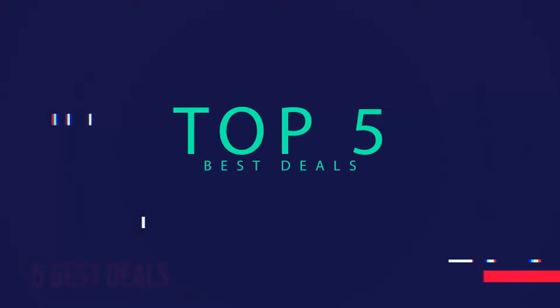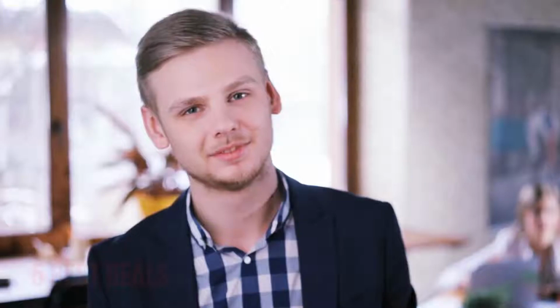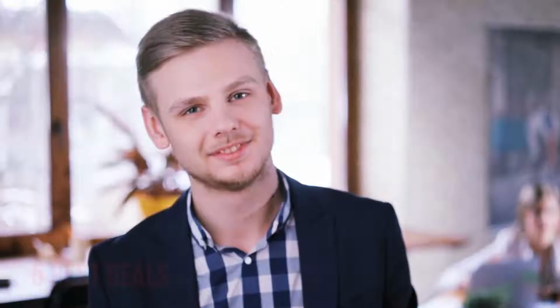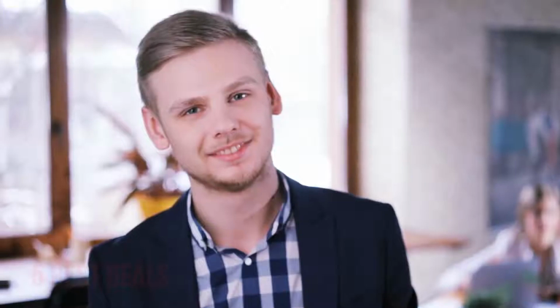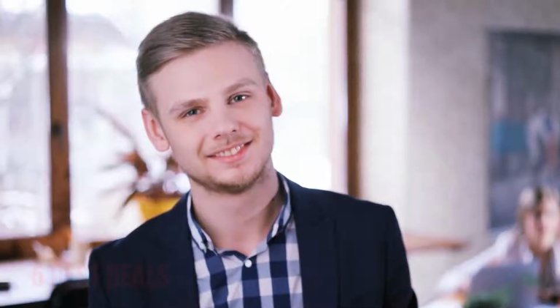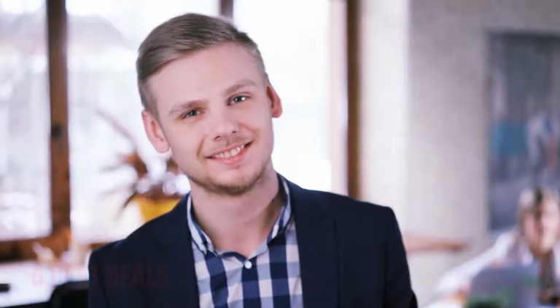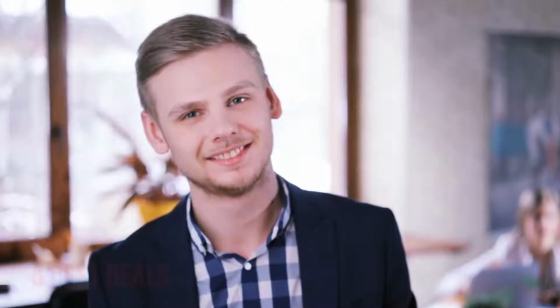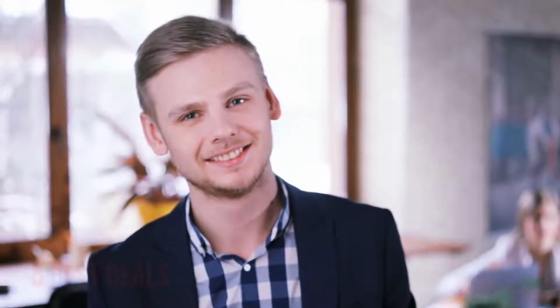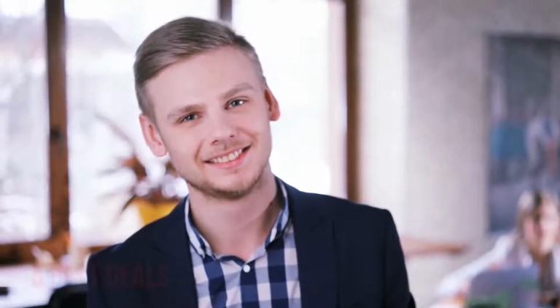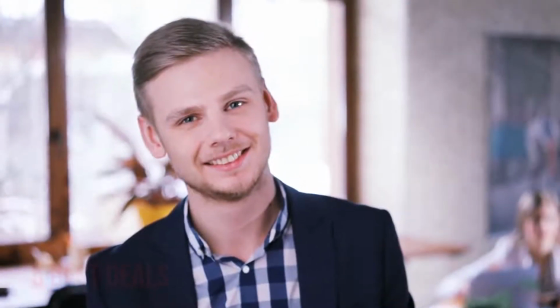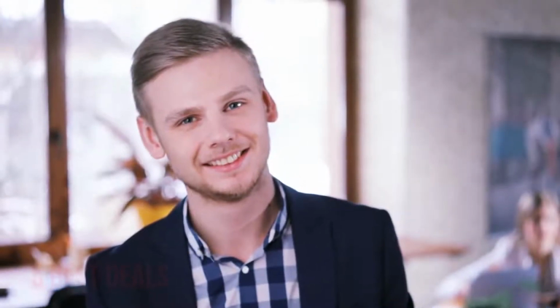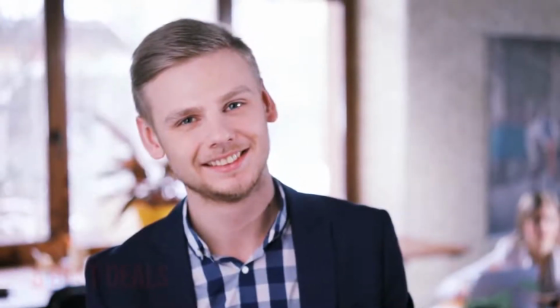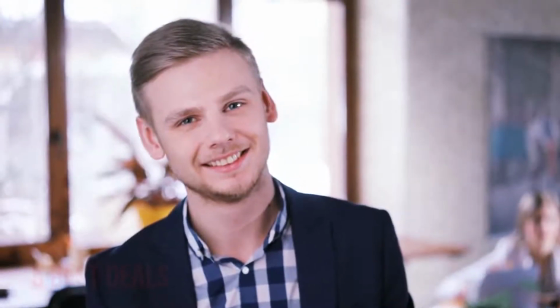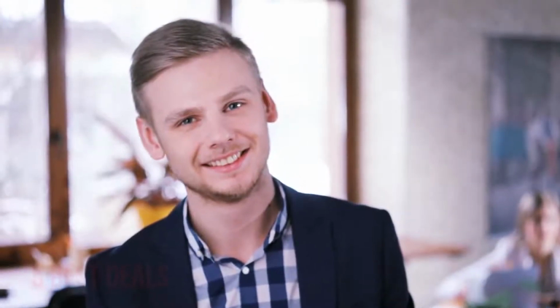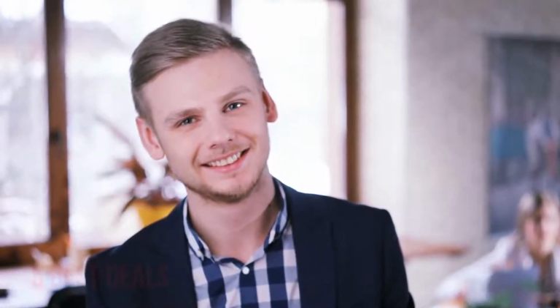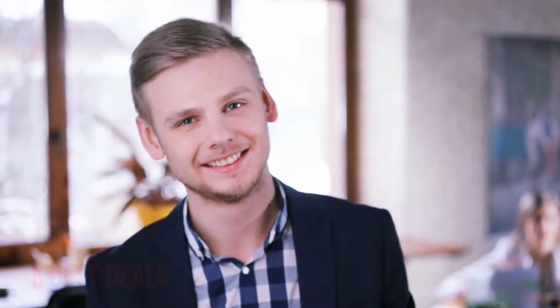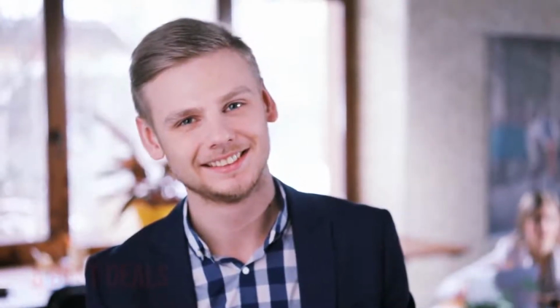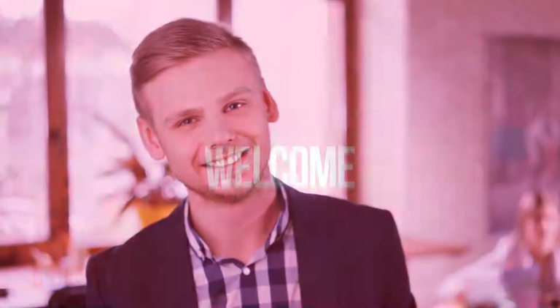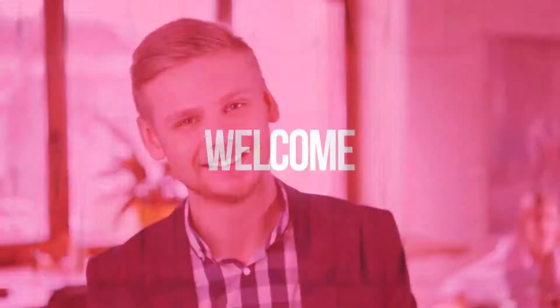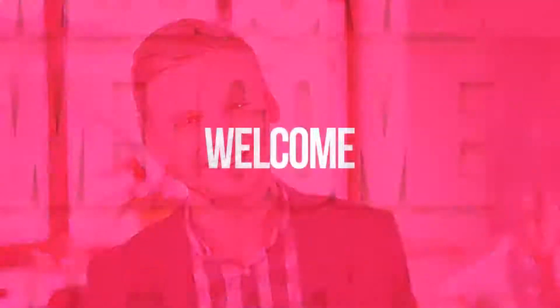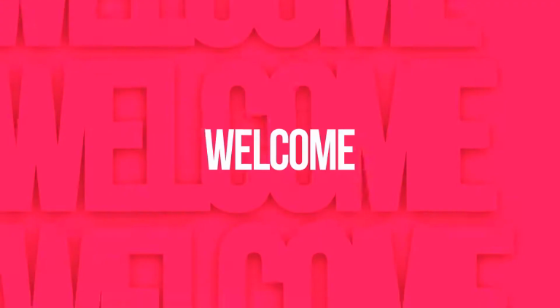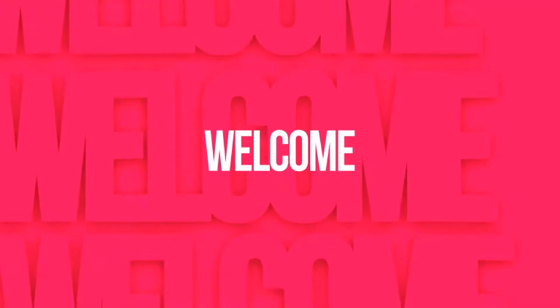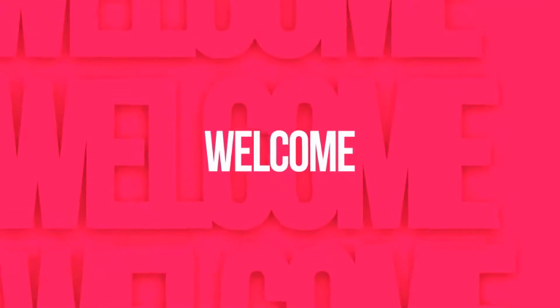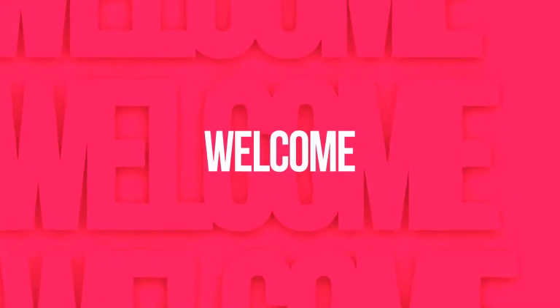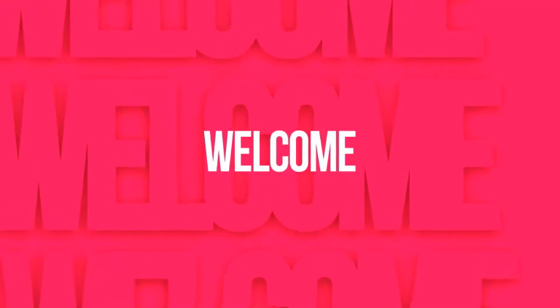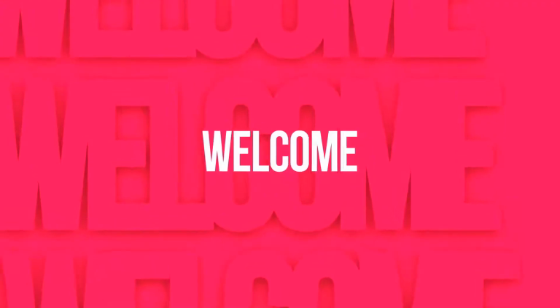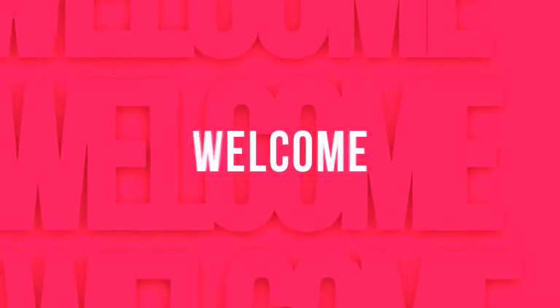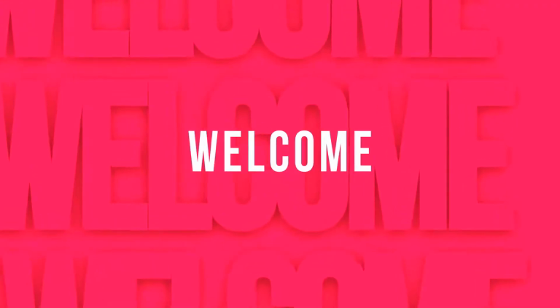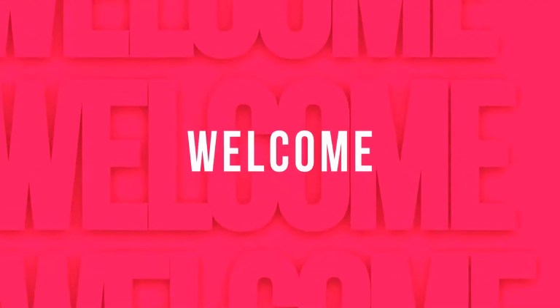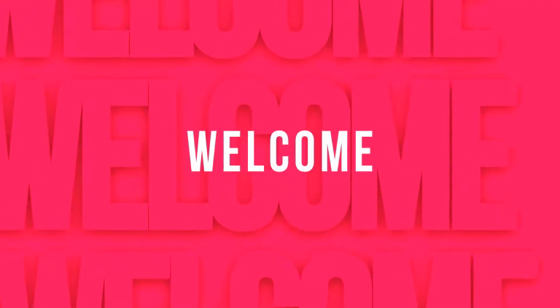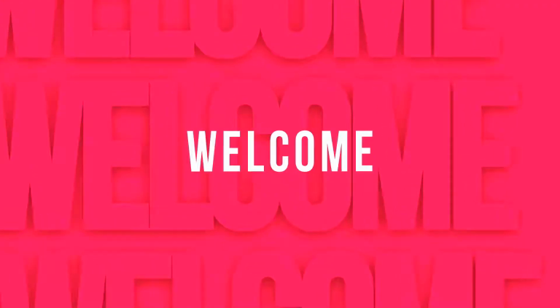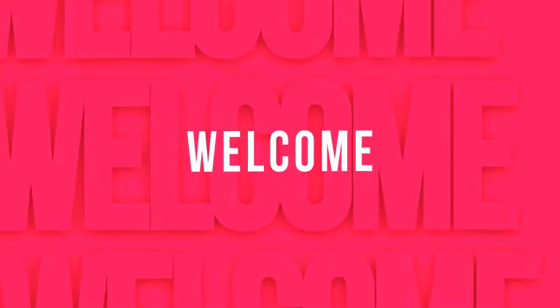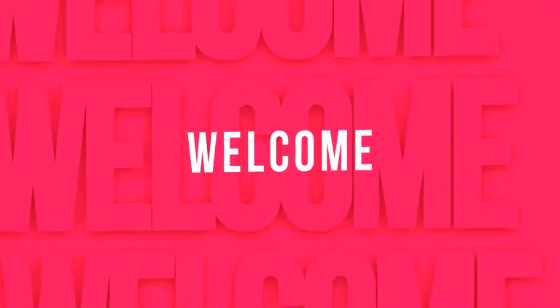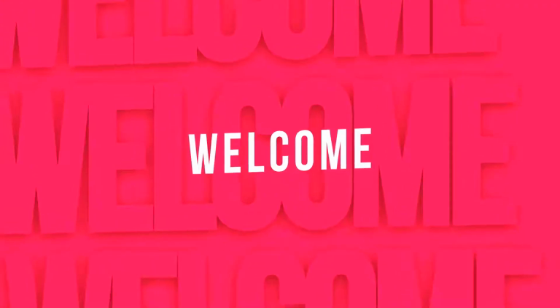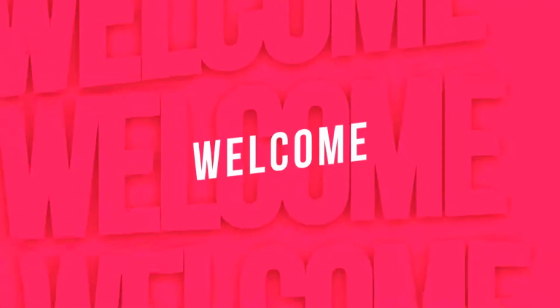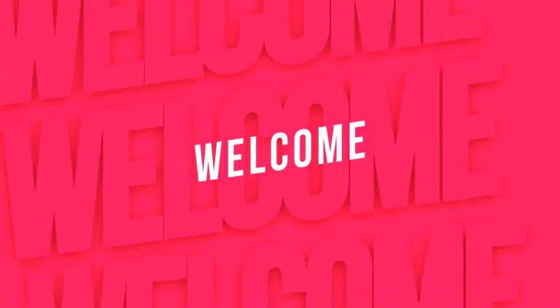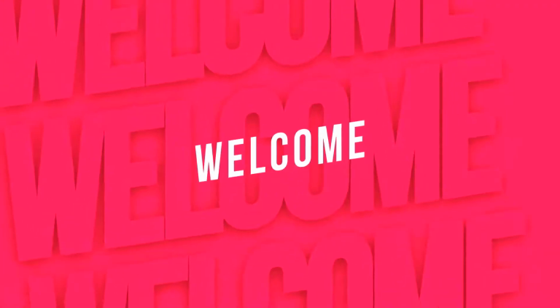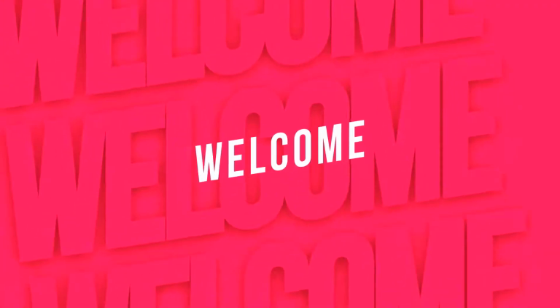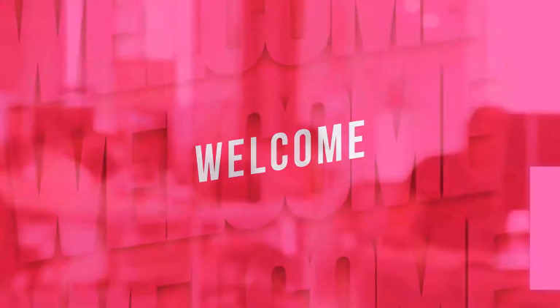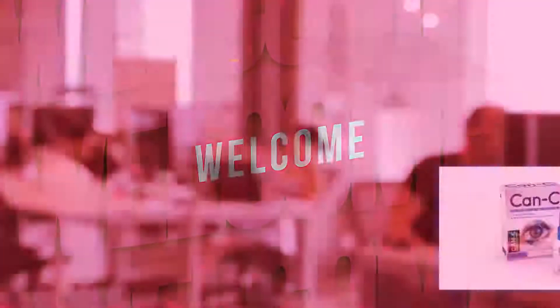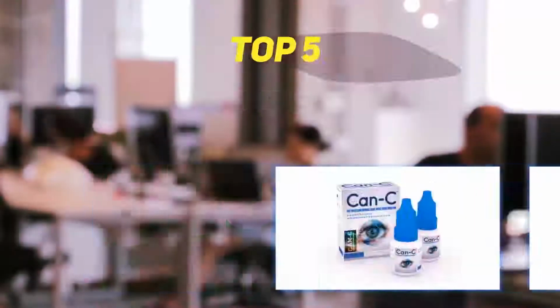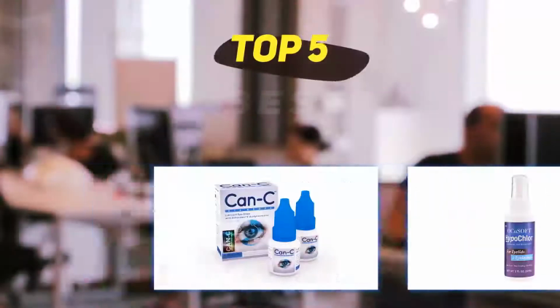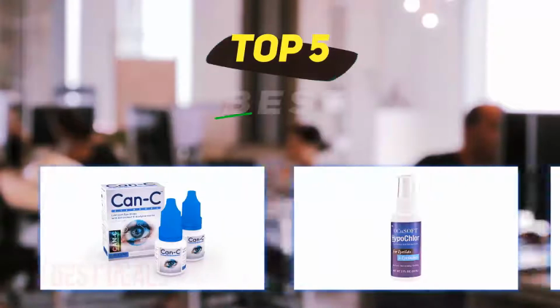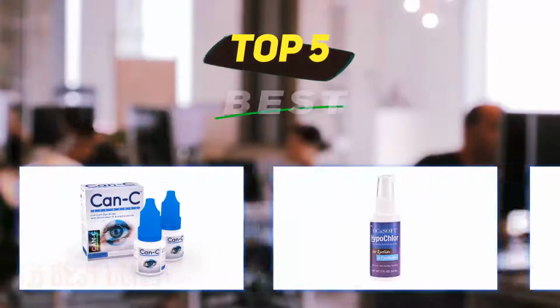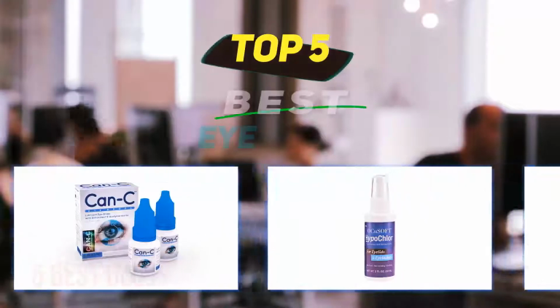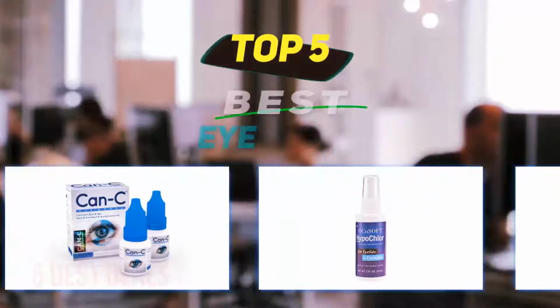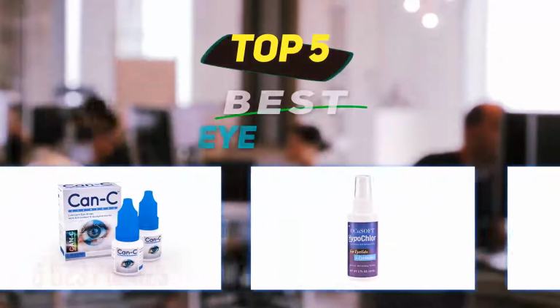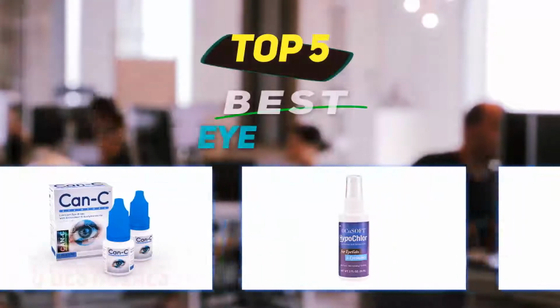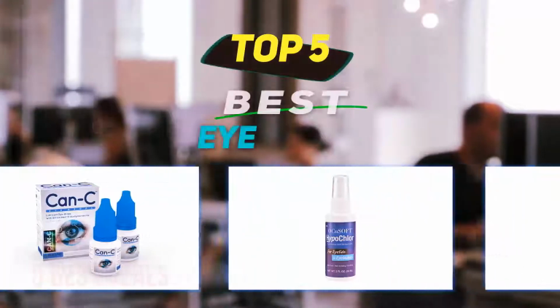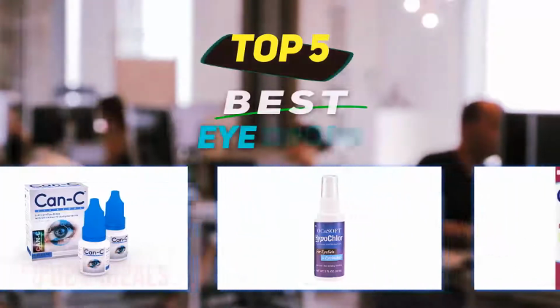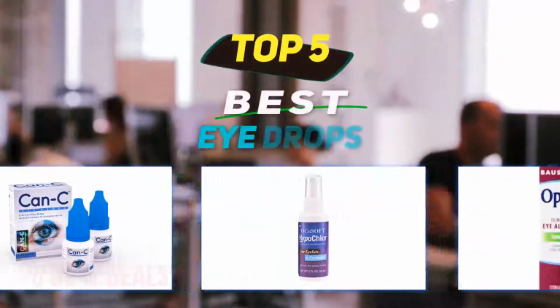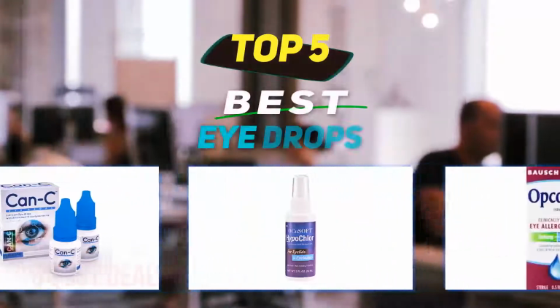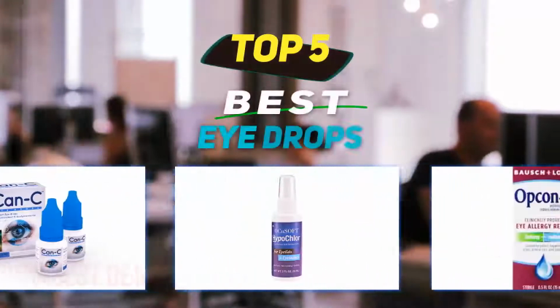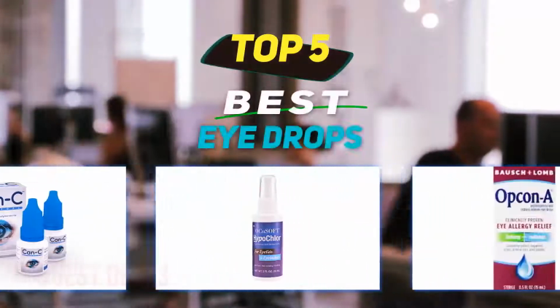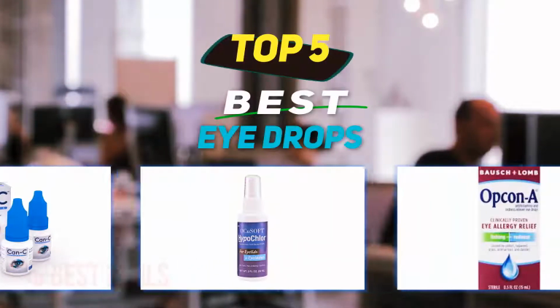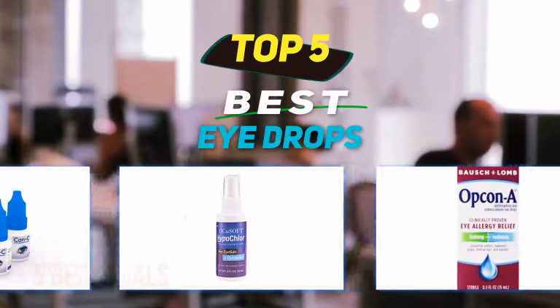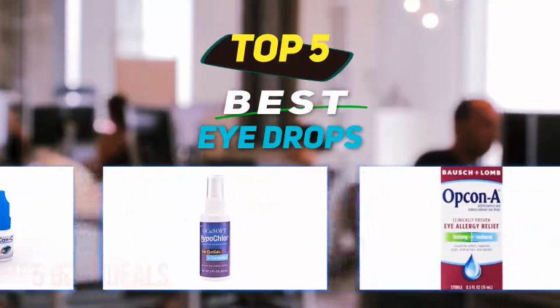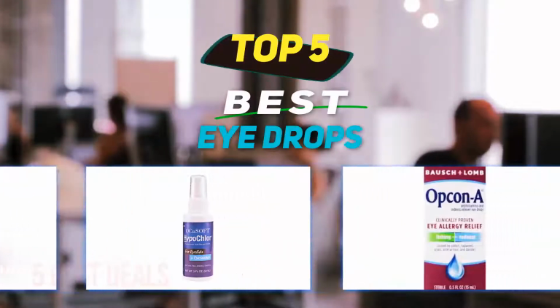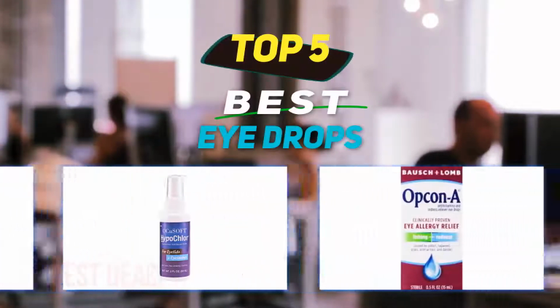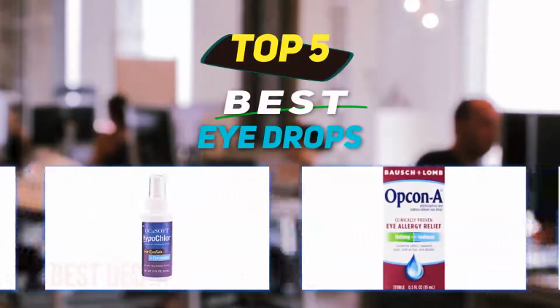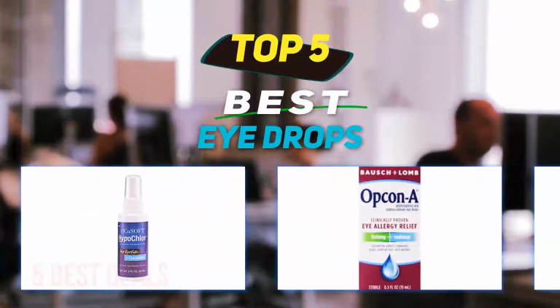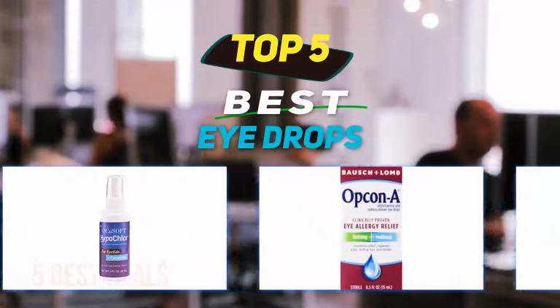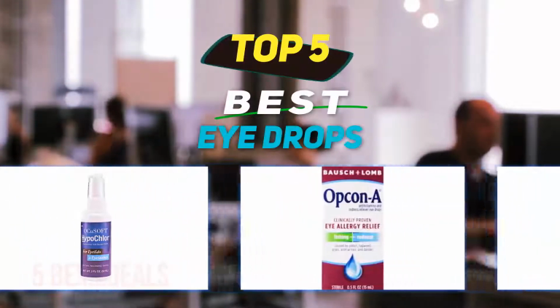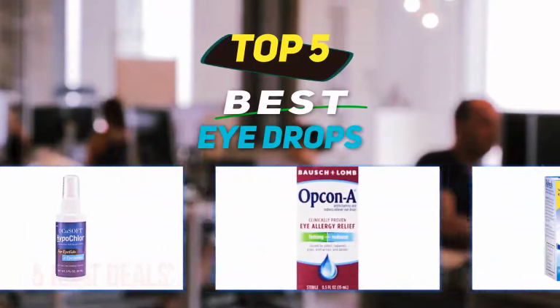Hey guys, welcome back to my channel. In this video, I'm going to talk about the top 5 best eye drops.